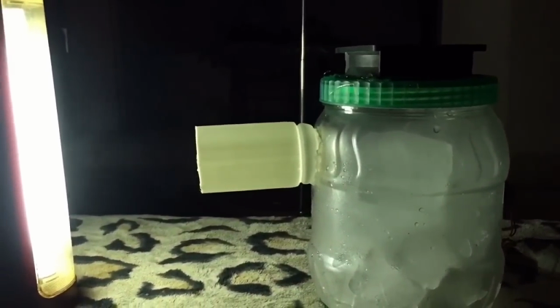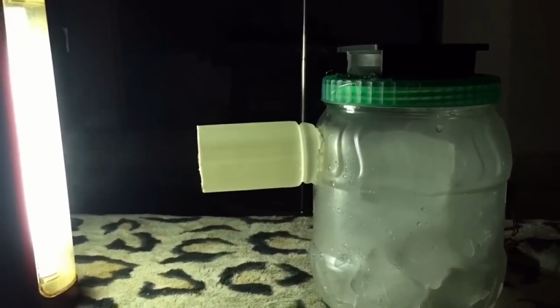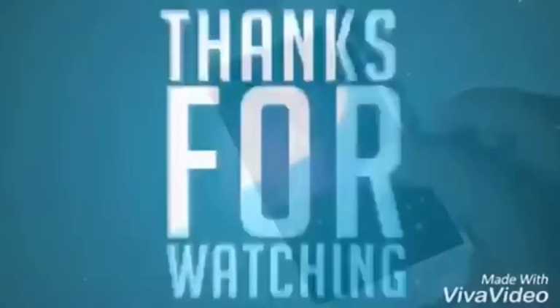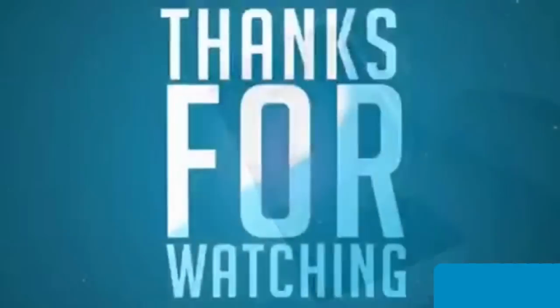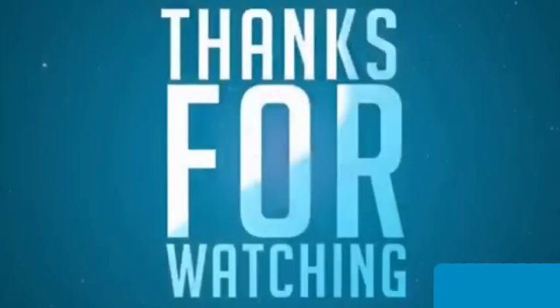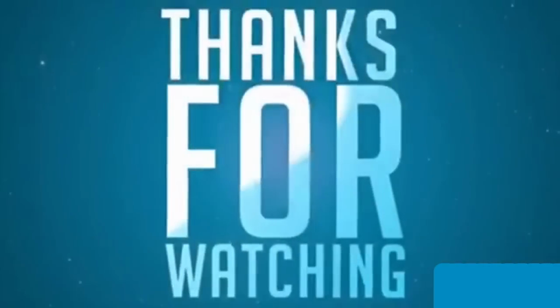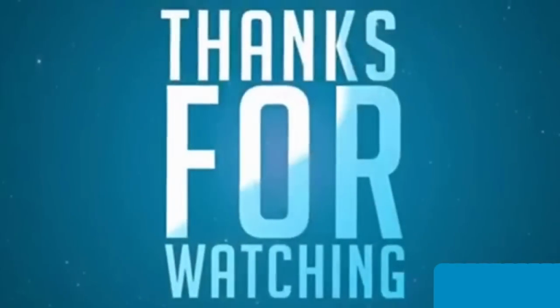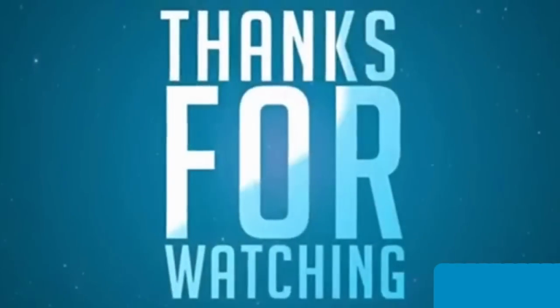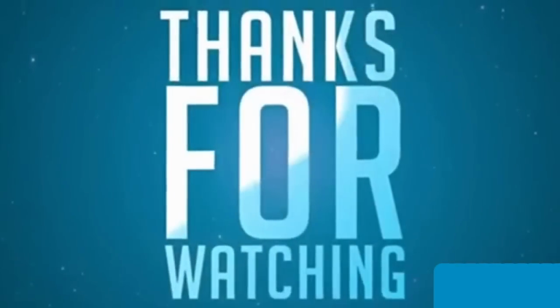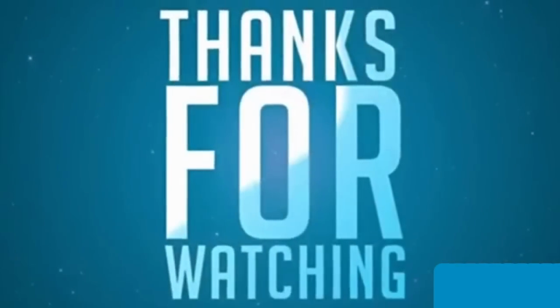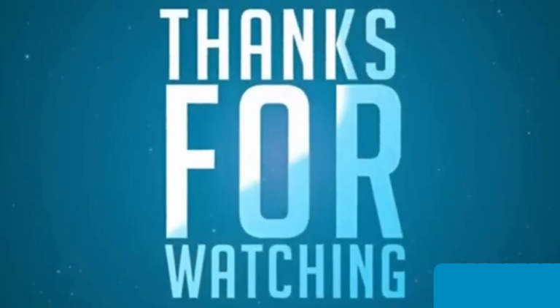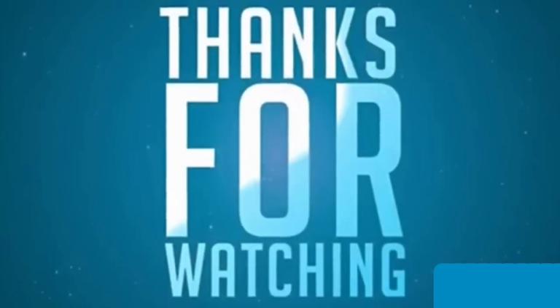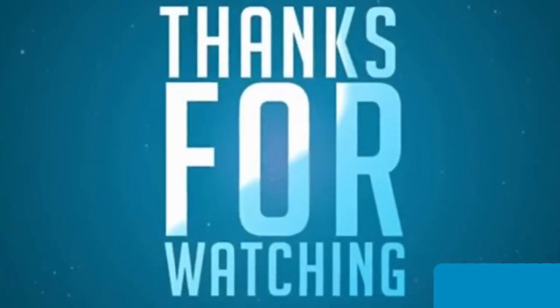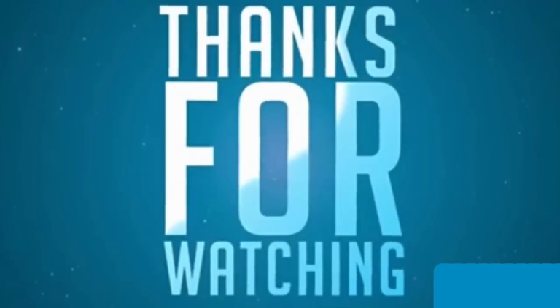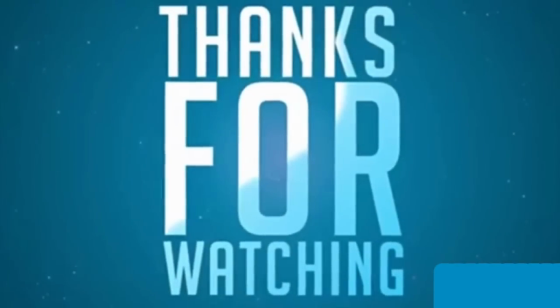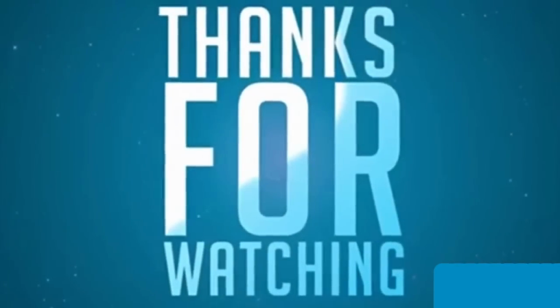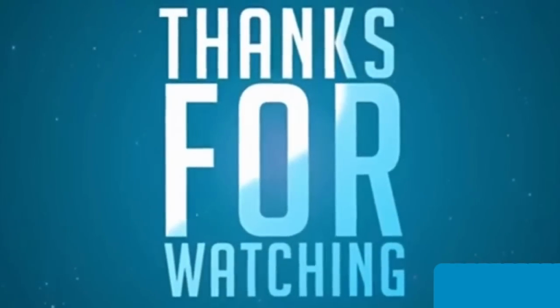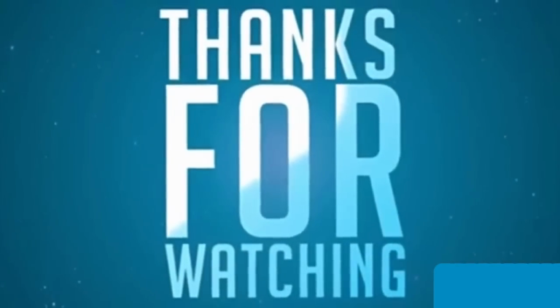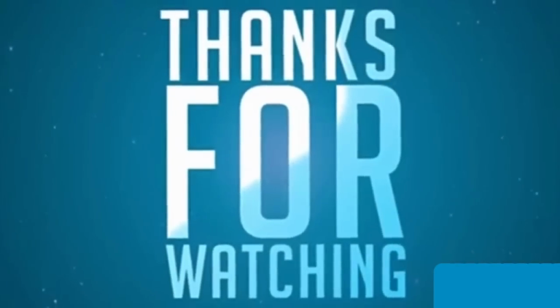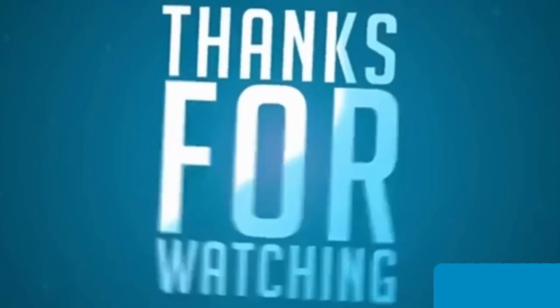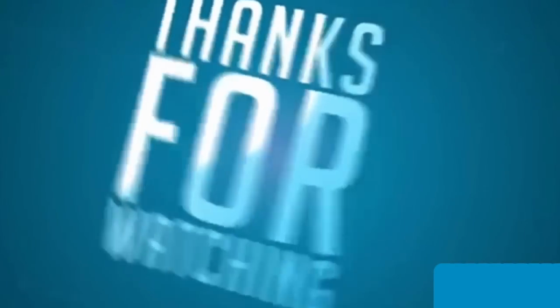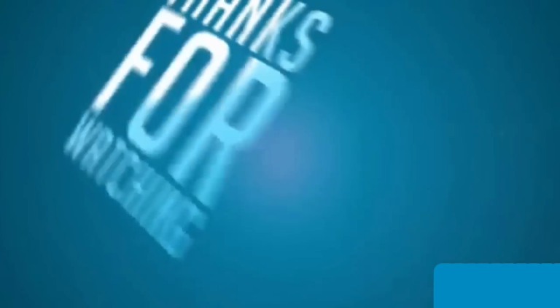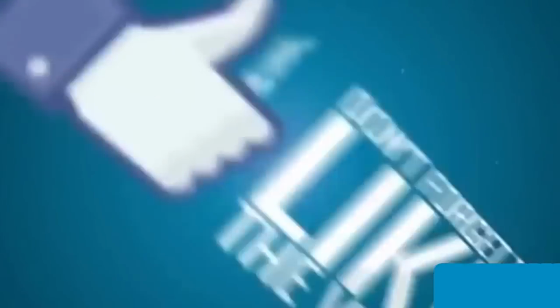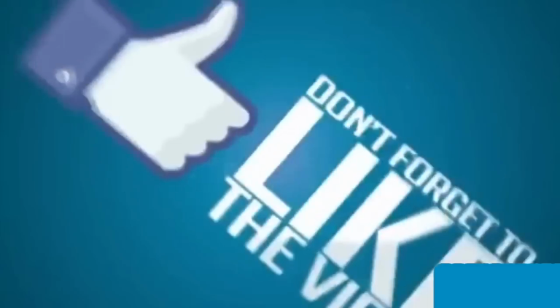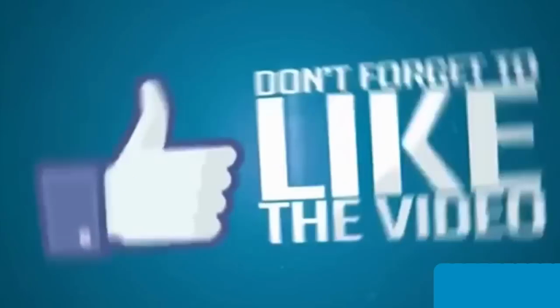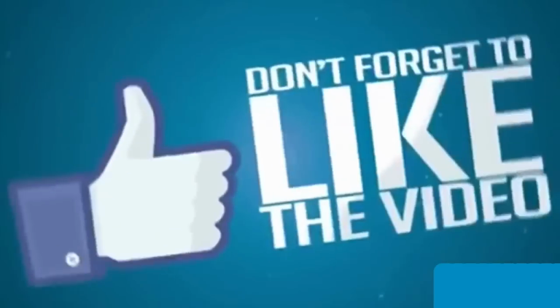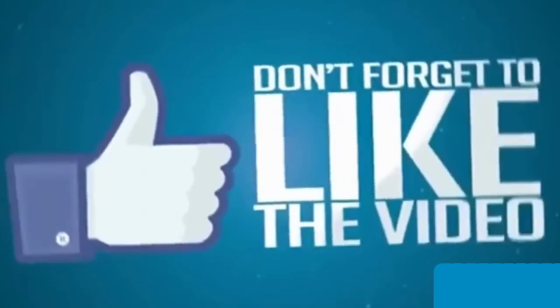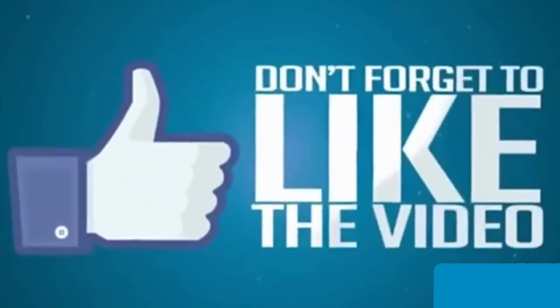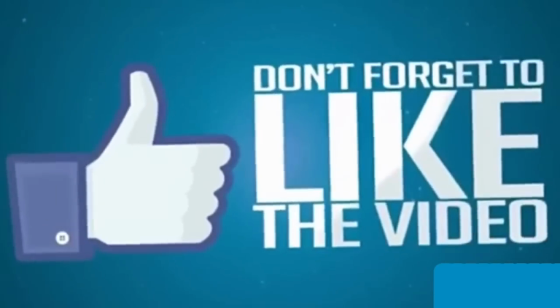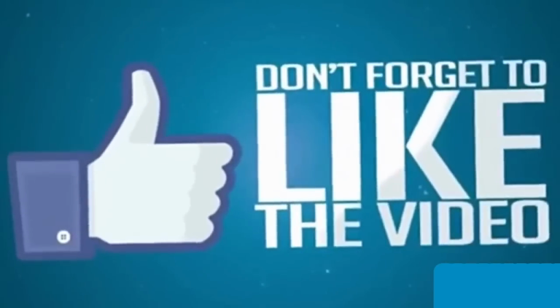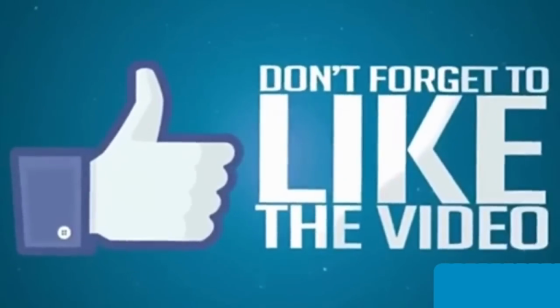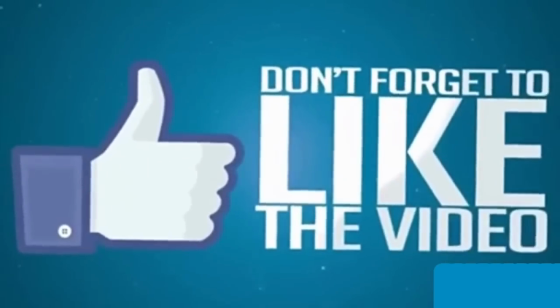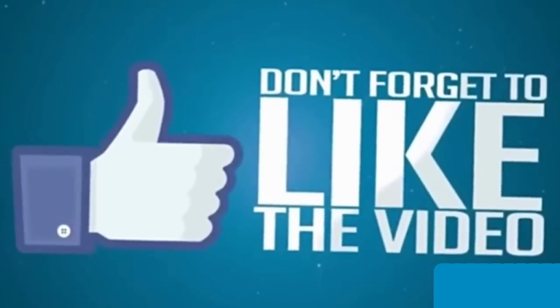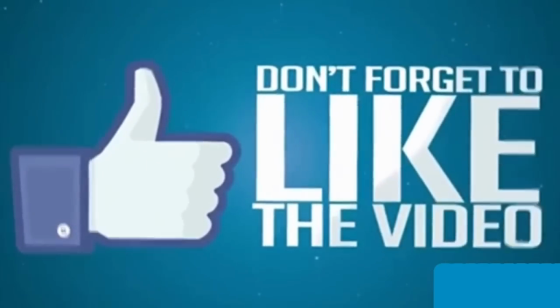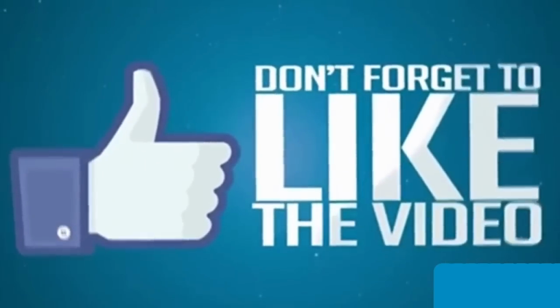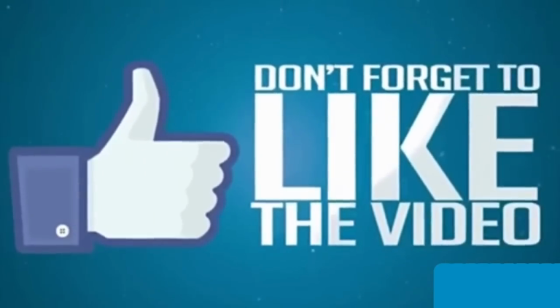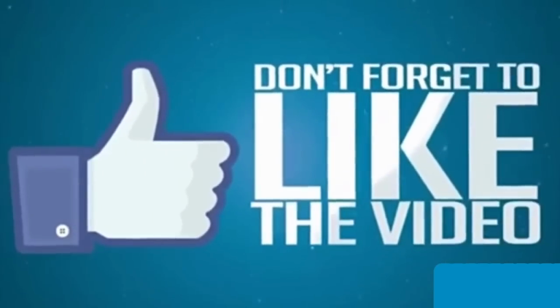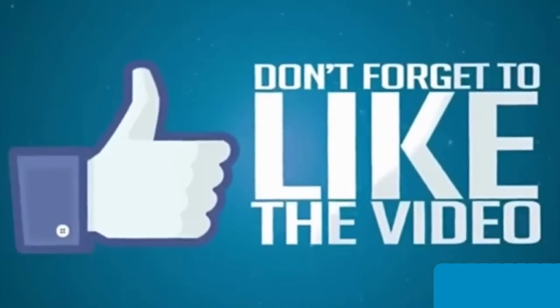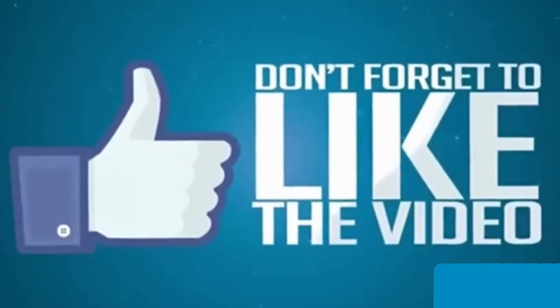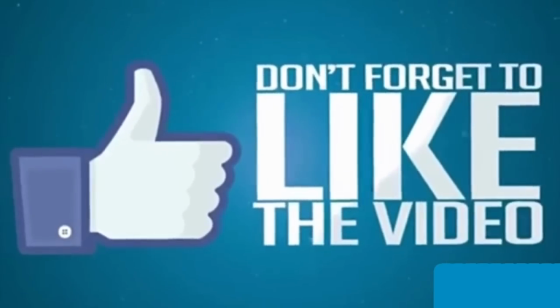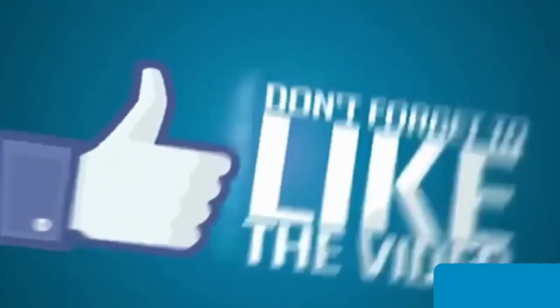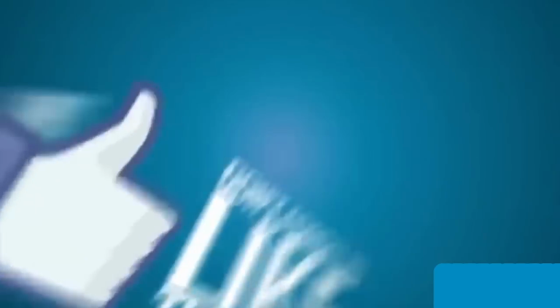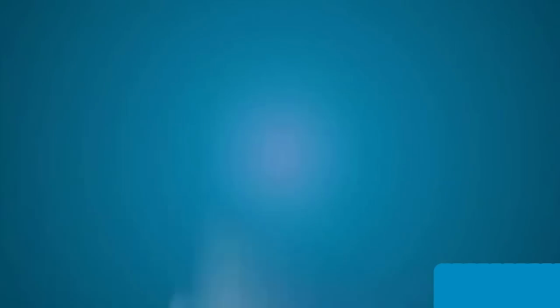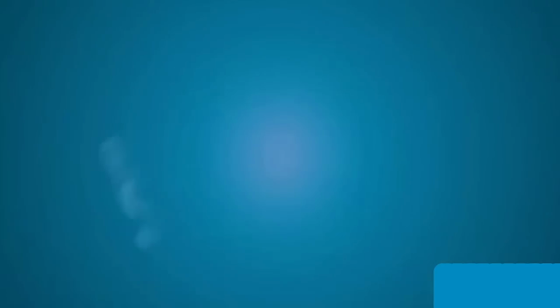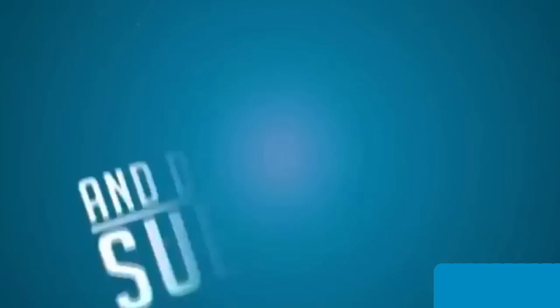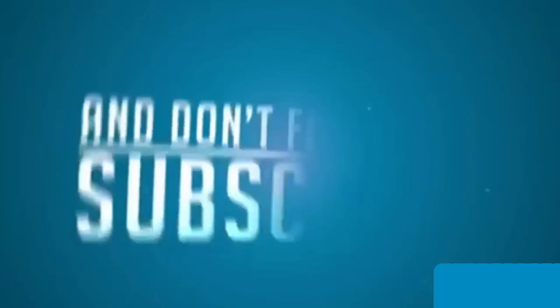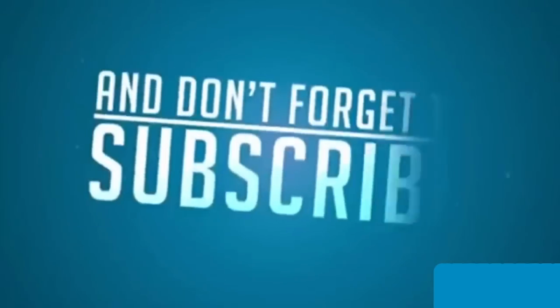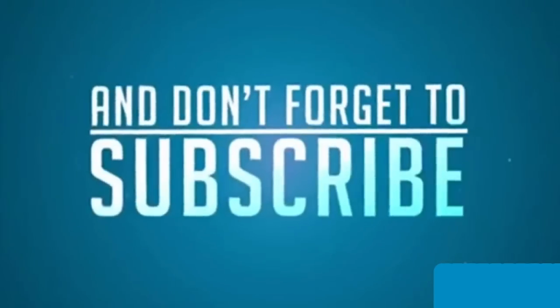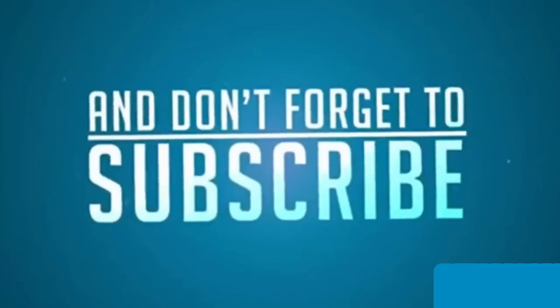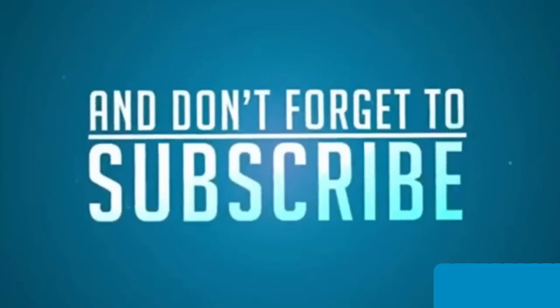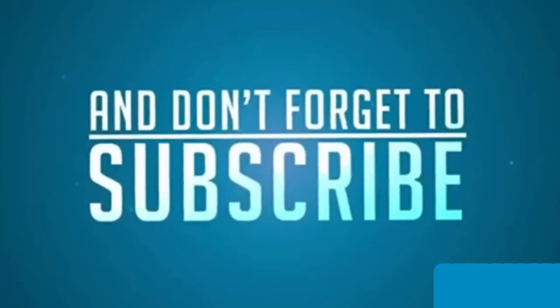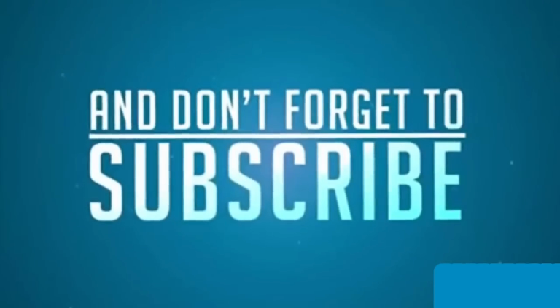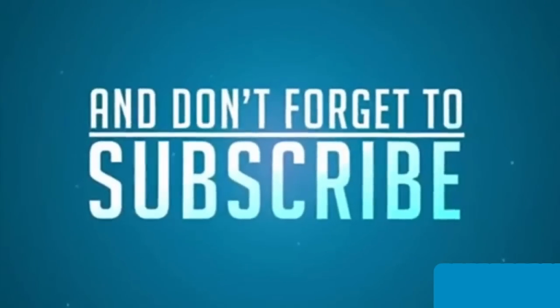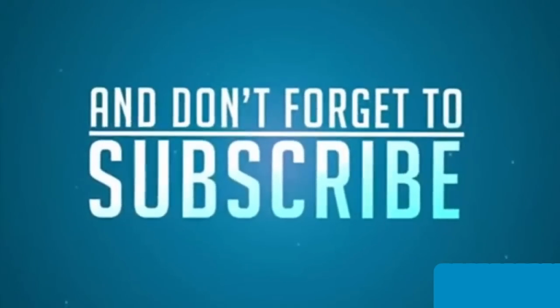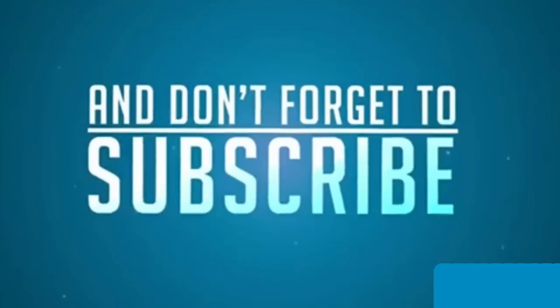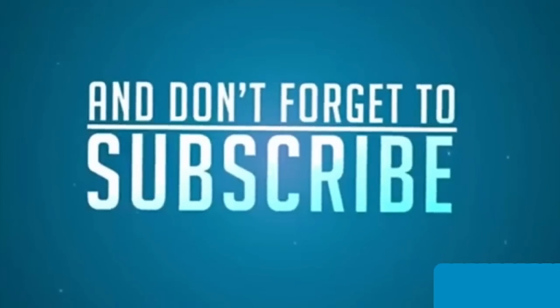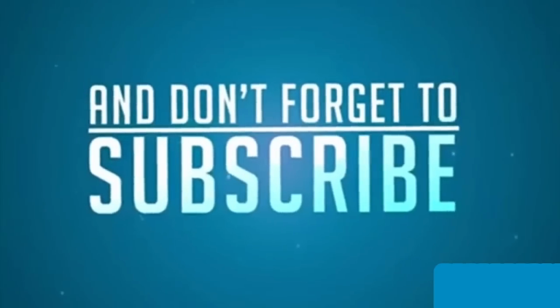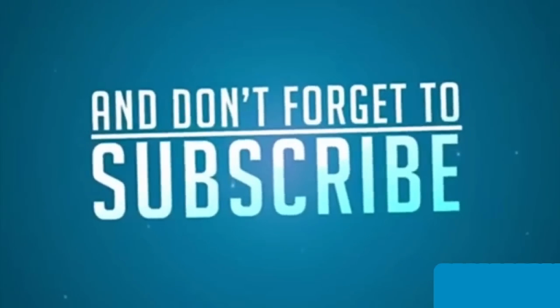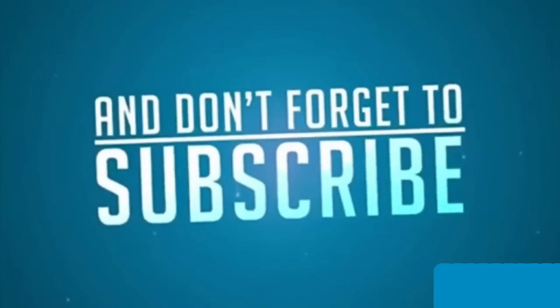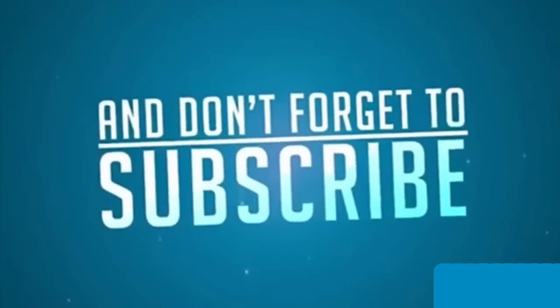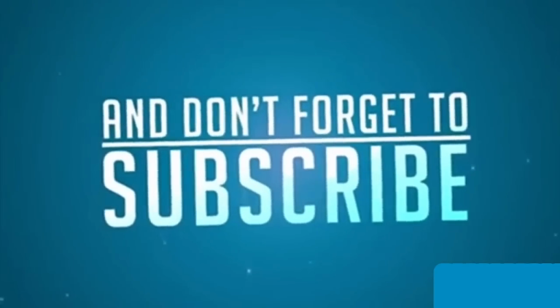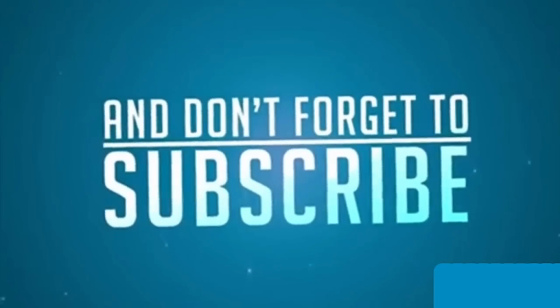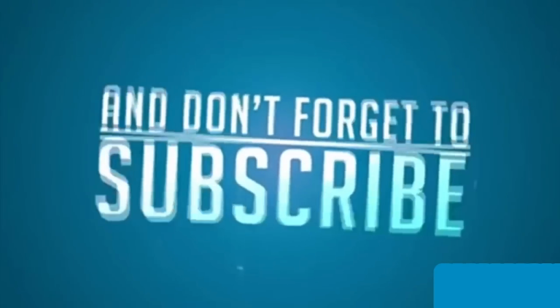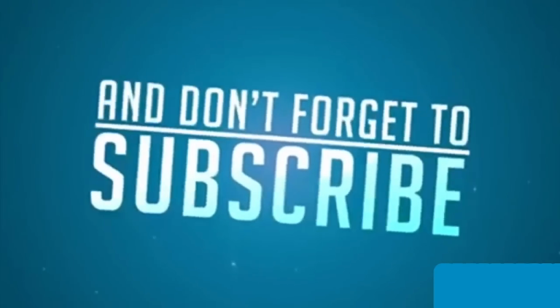Thanks for watching, guys. Don't forget to like the video and don't forget to subscribe.